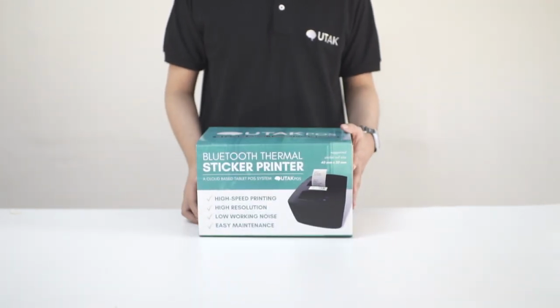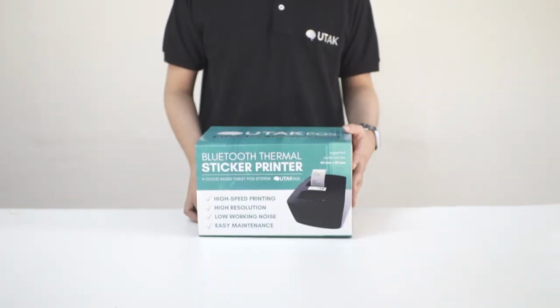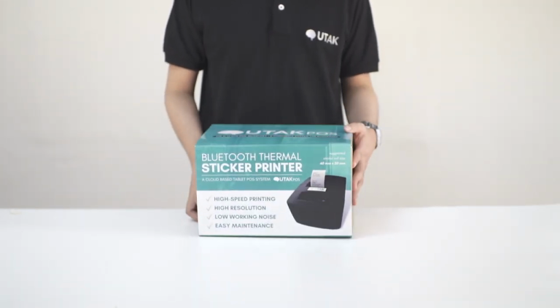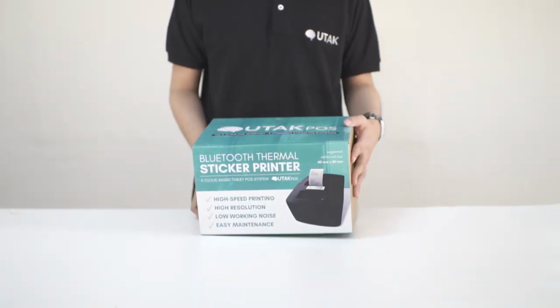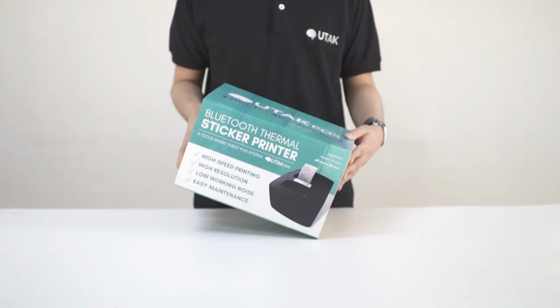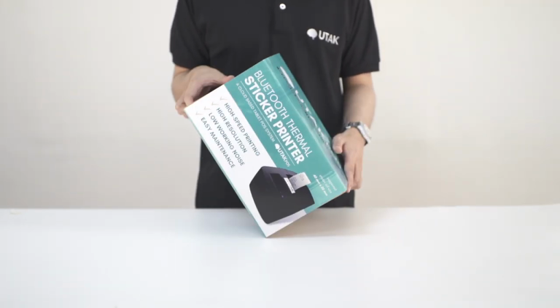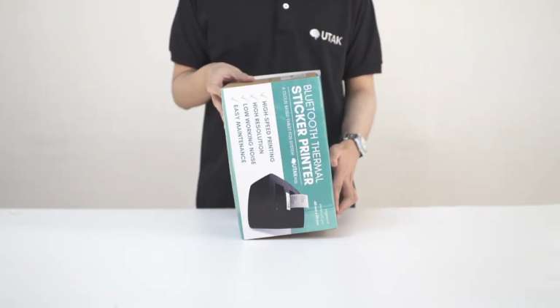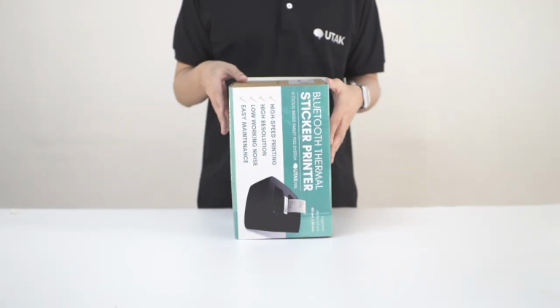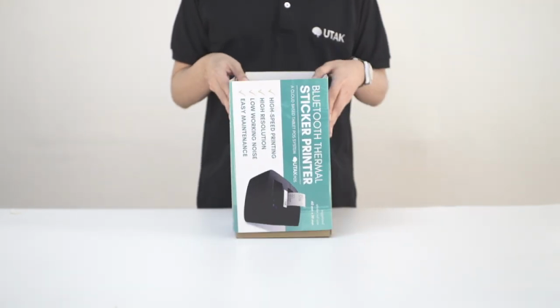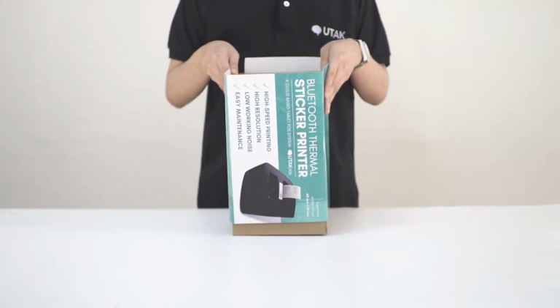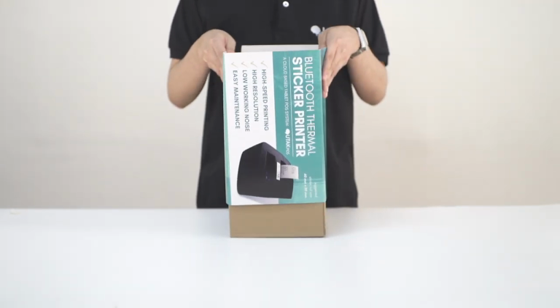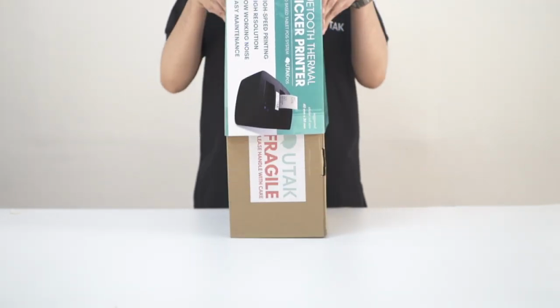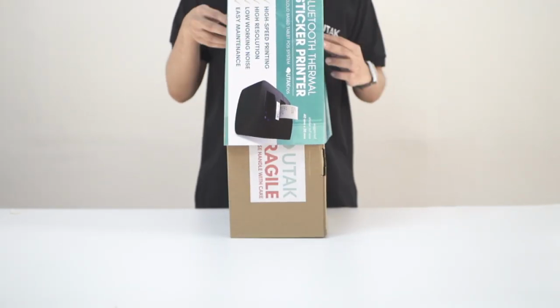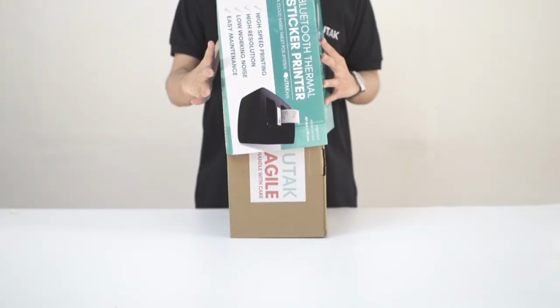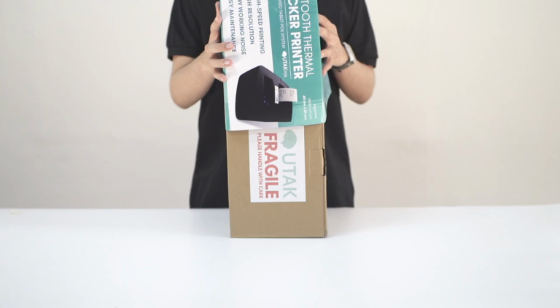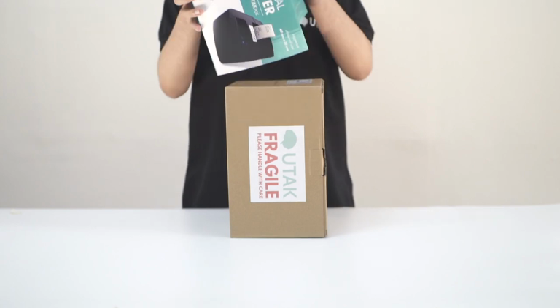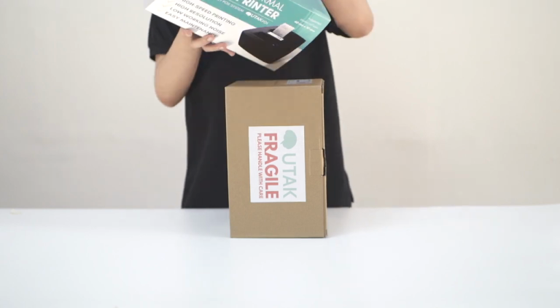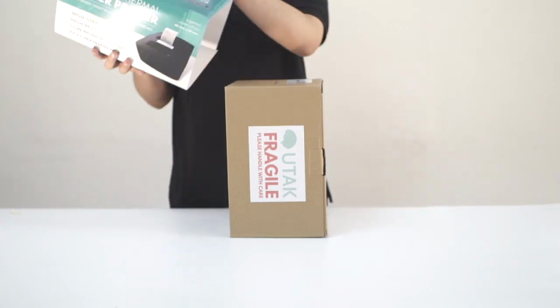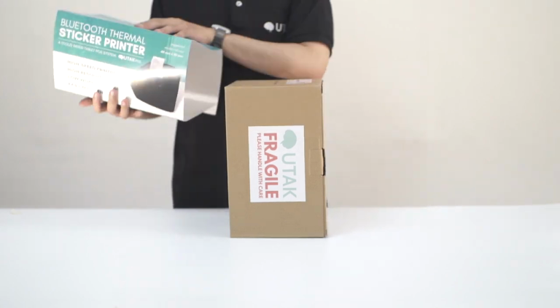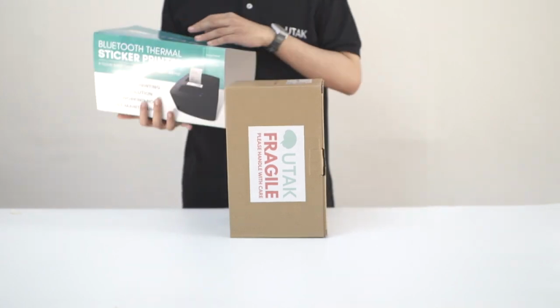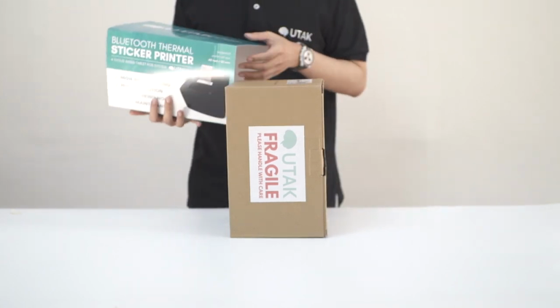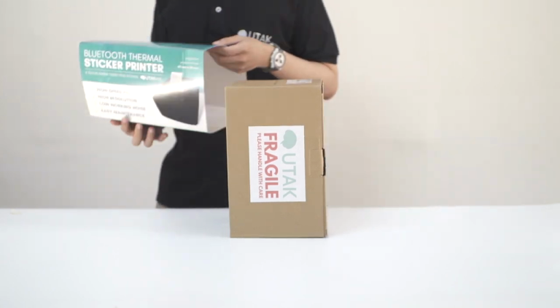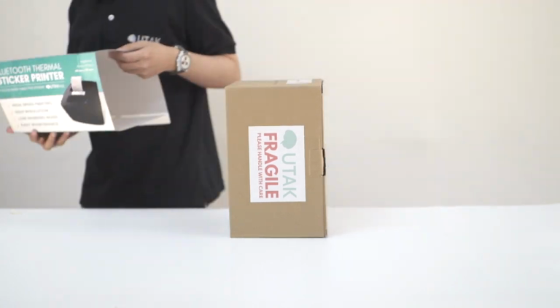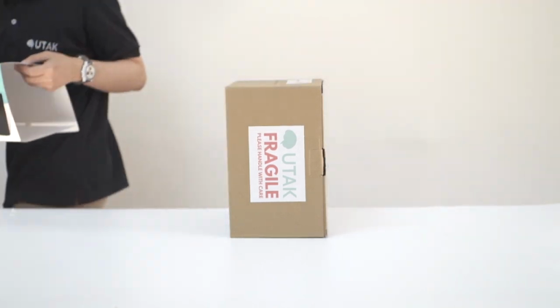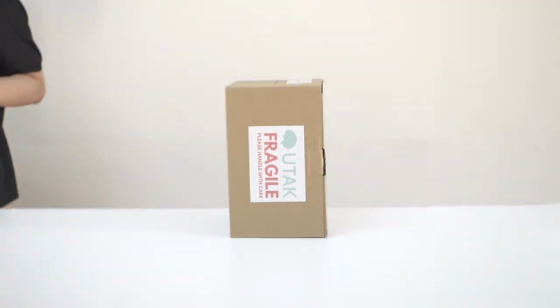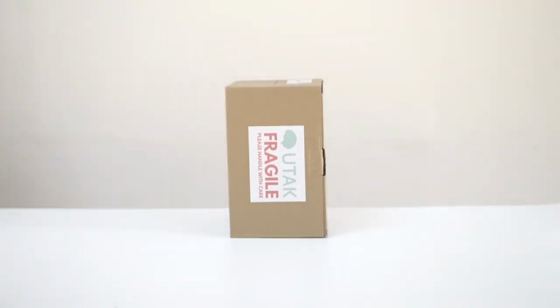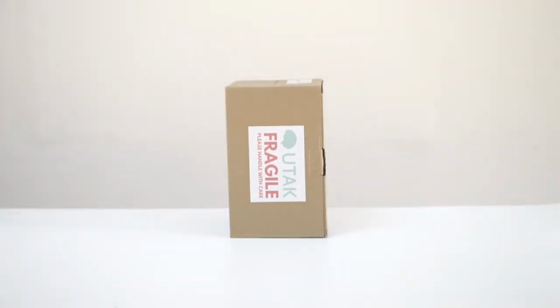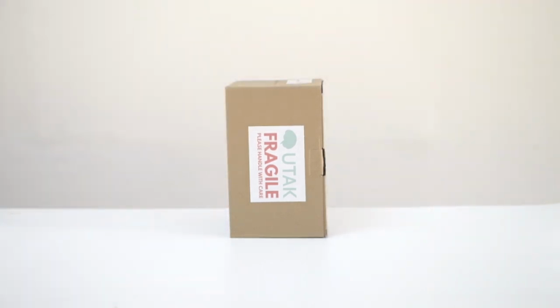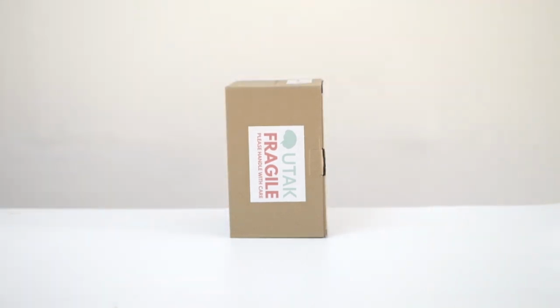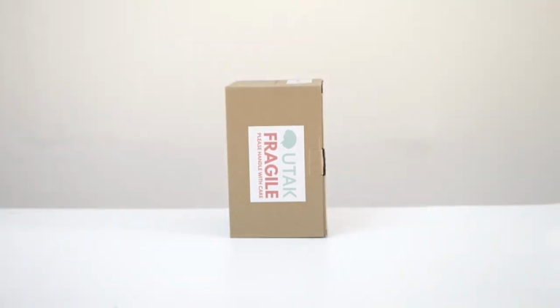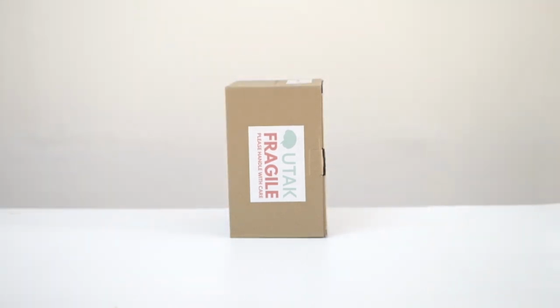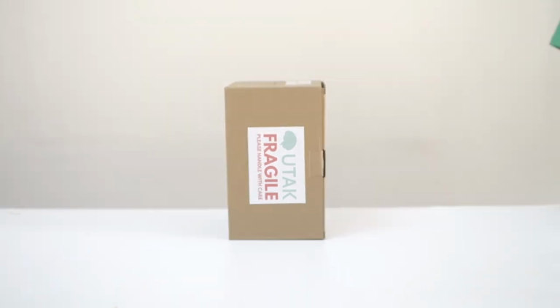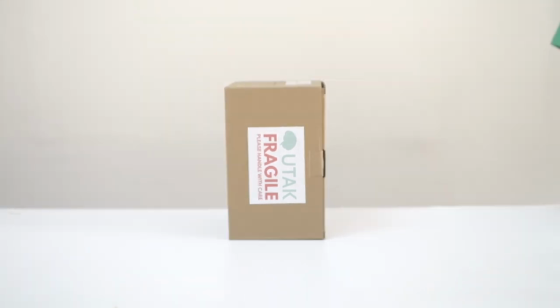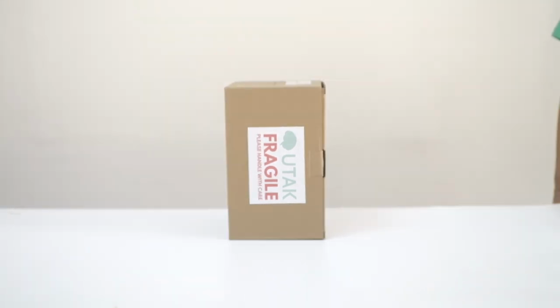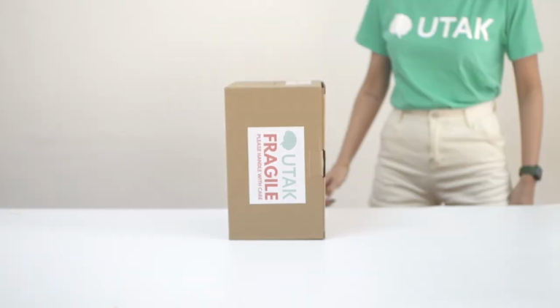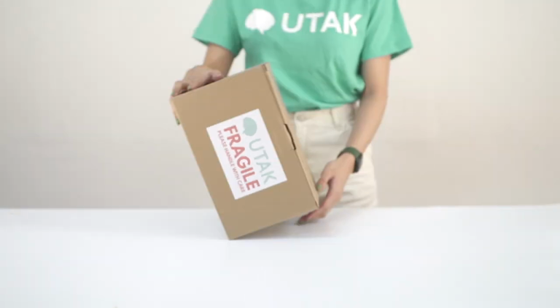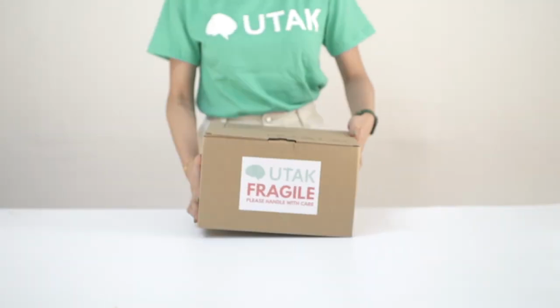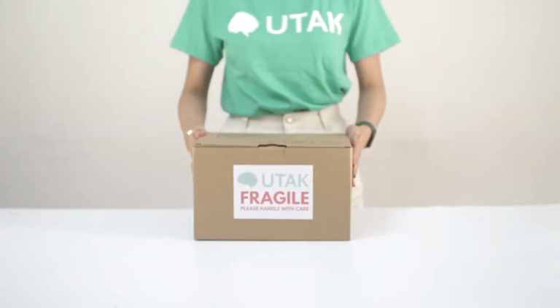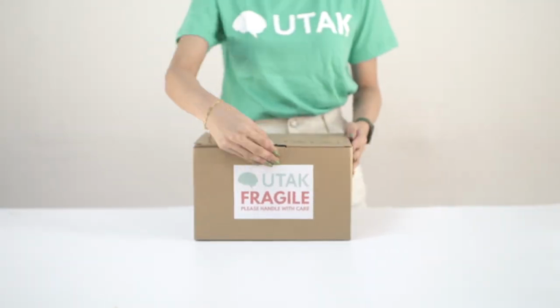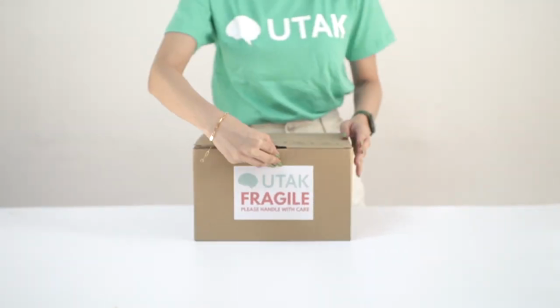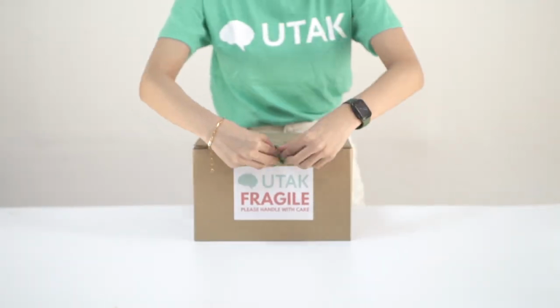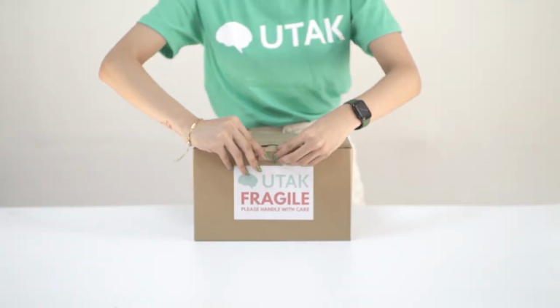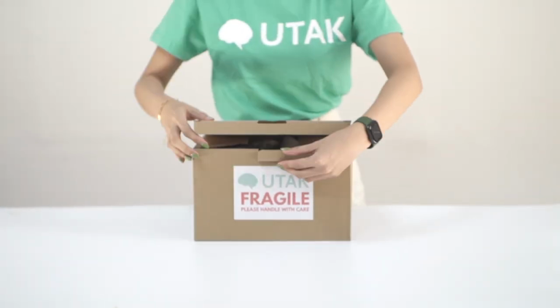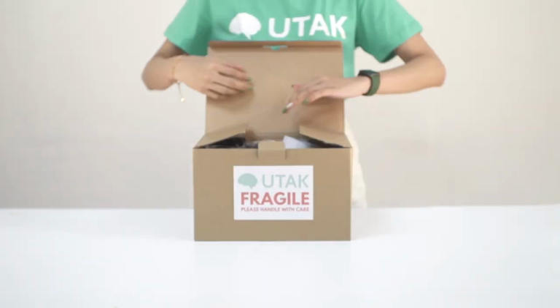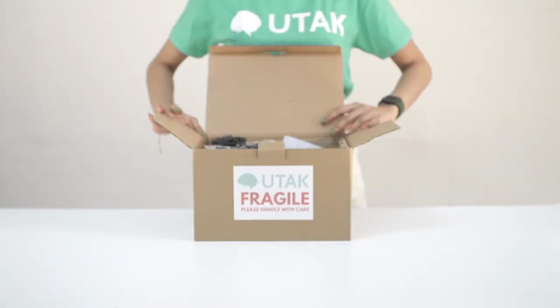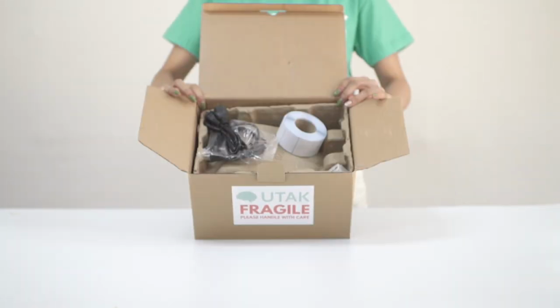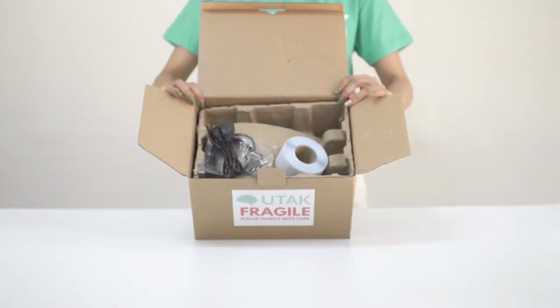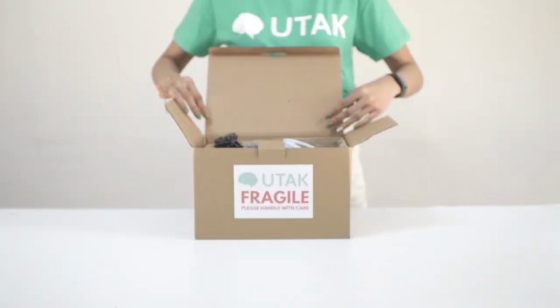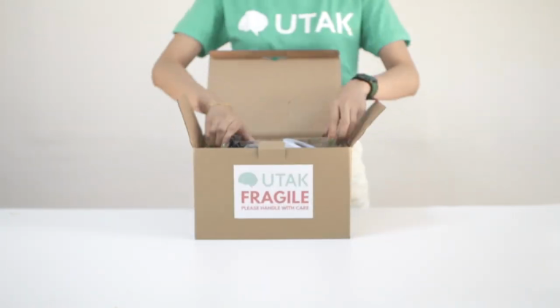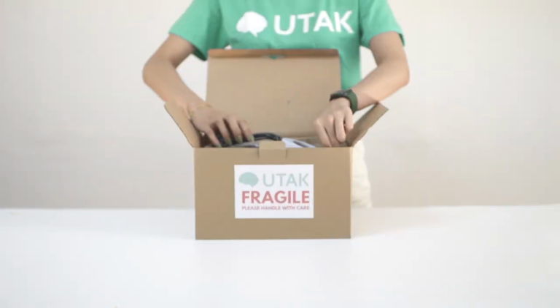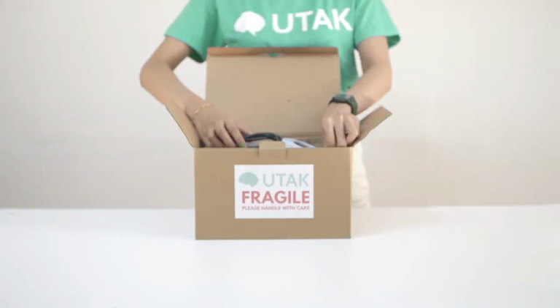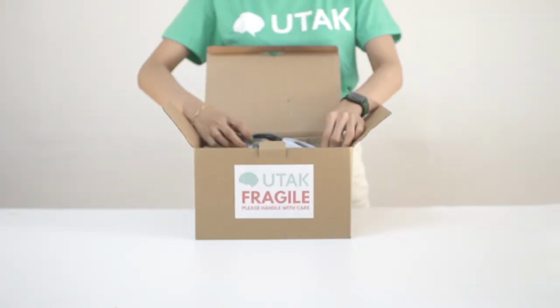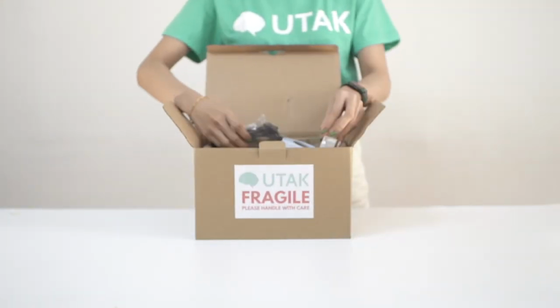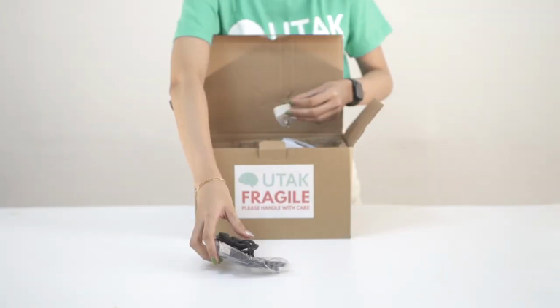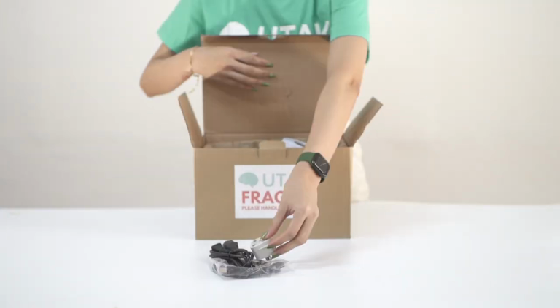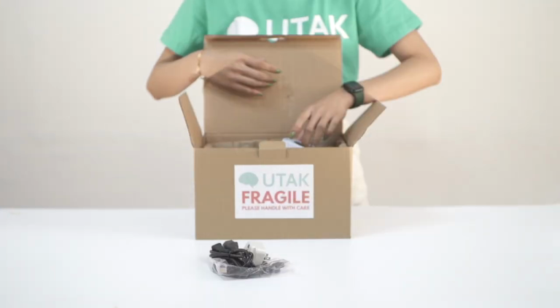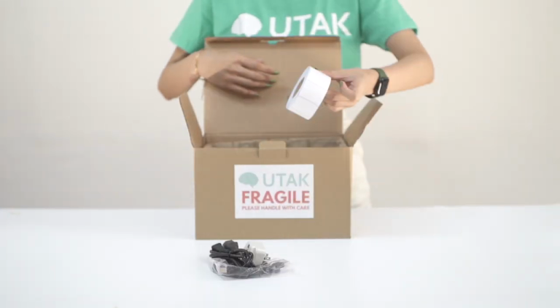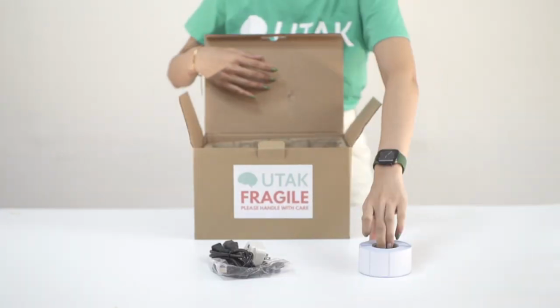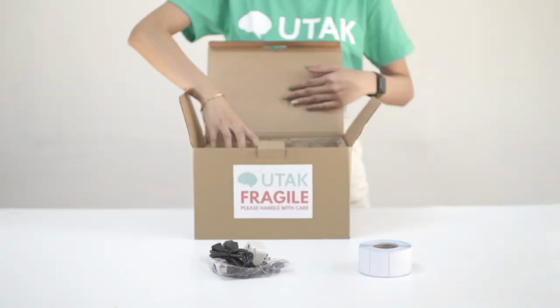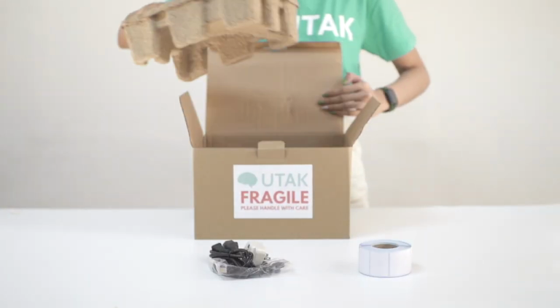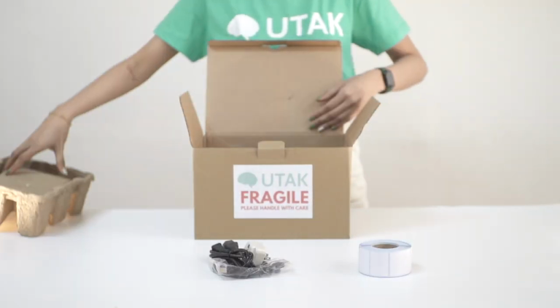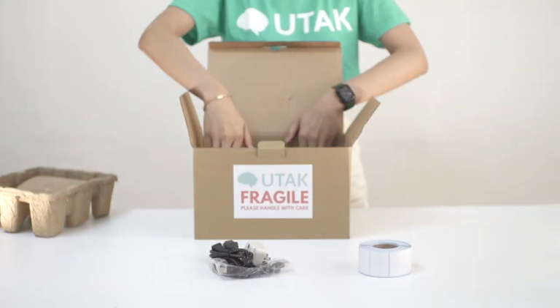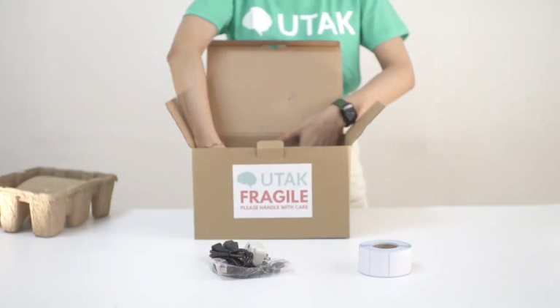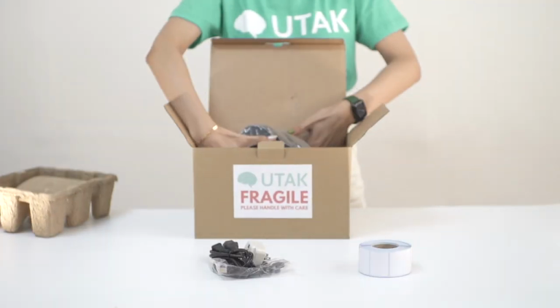Let's look through your box. You should have three components, namely the cord, the printer, and the sticker roll.